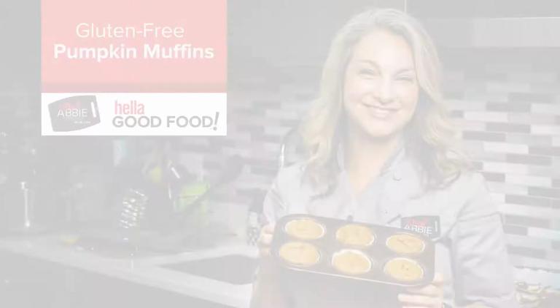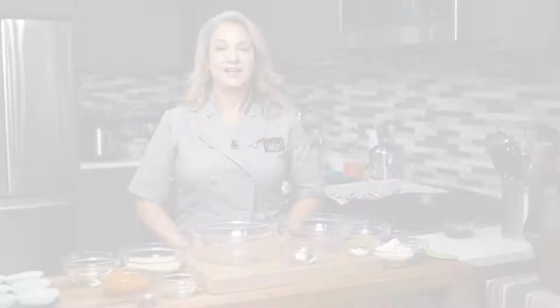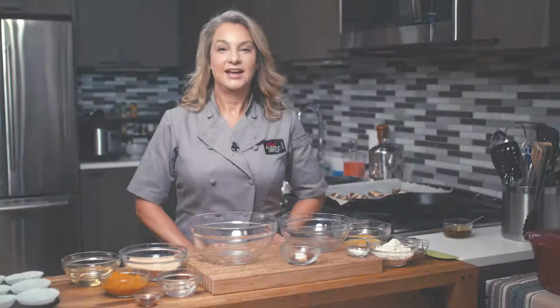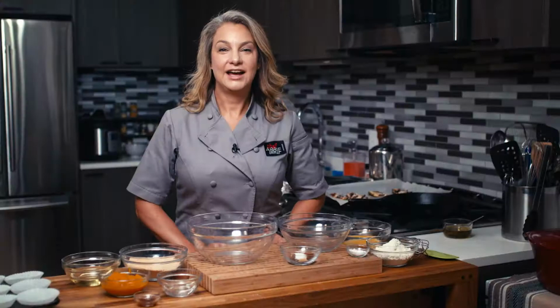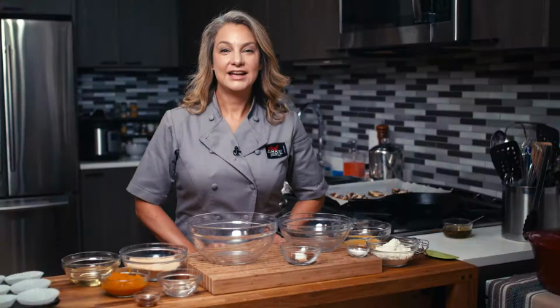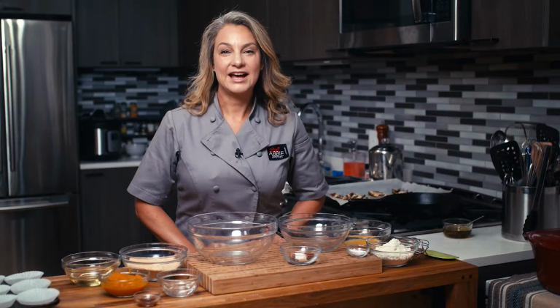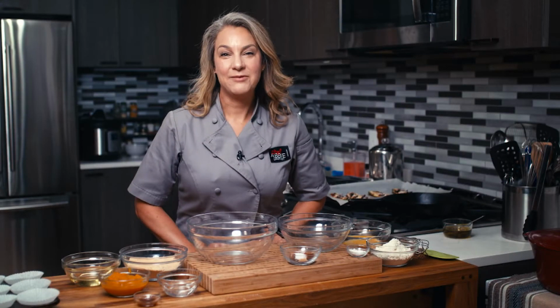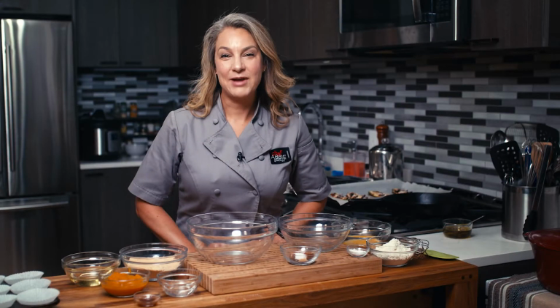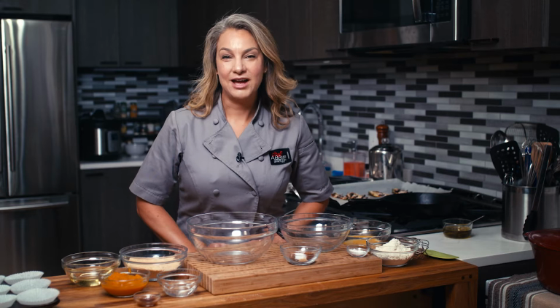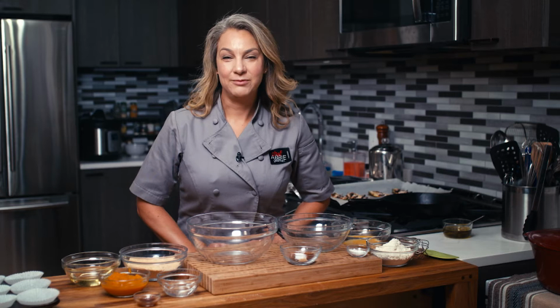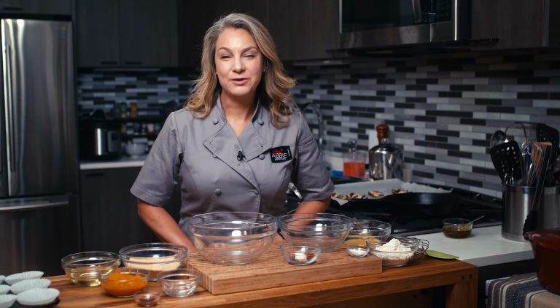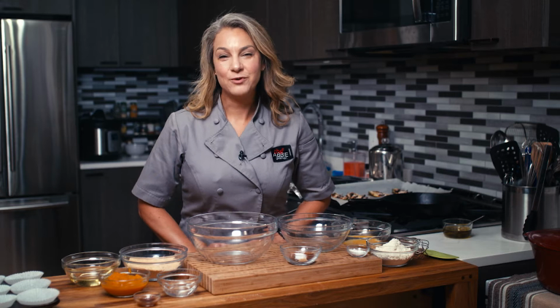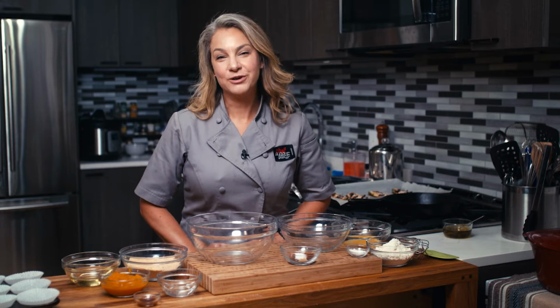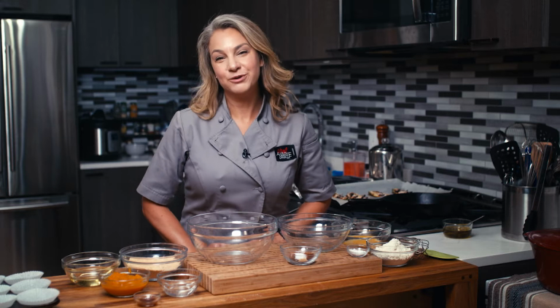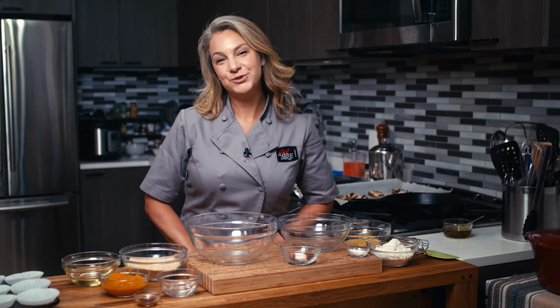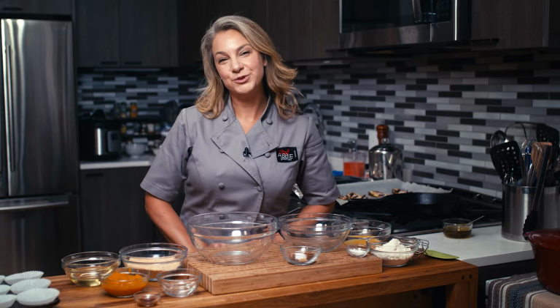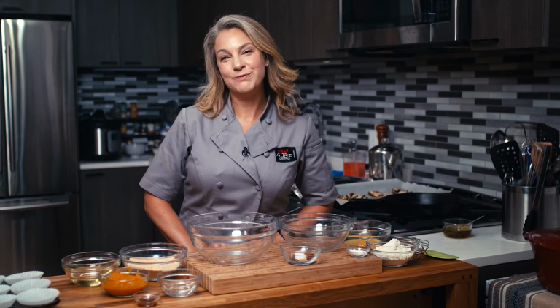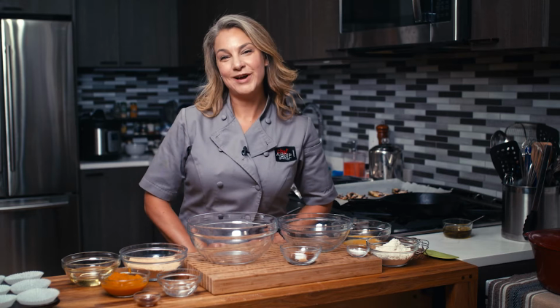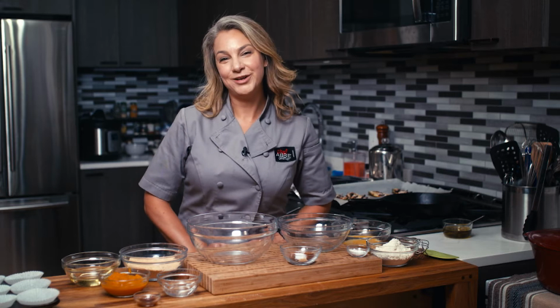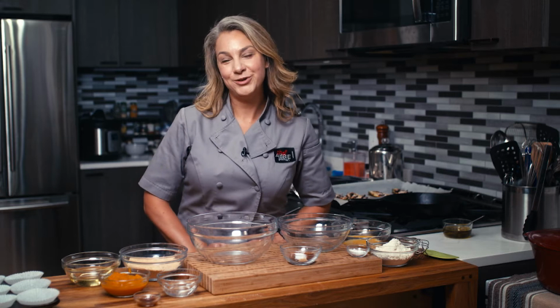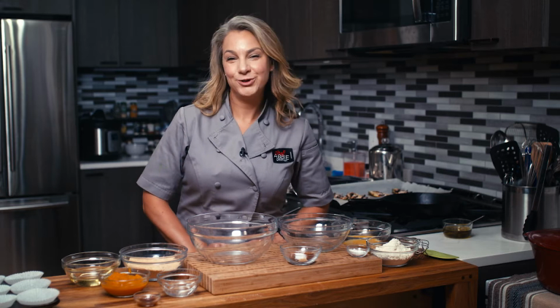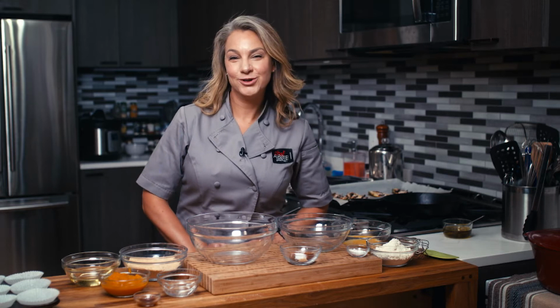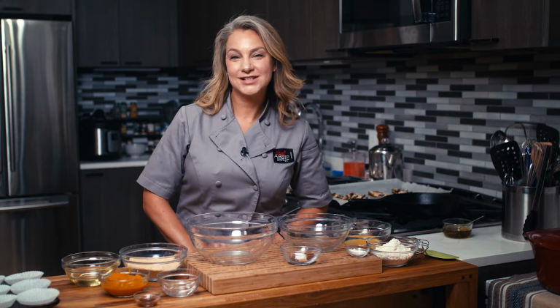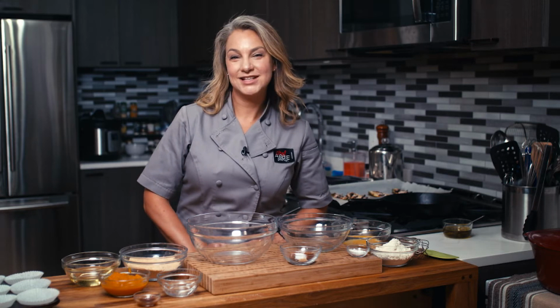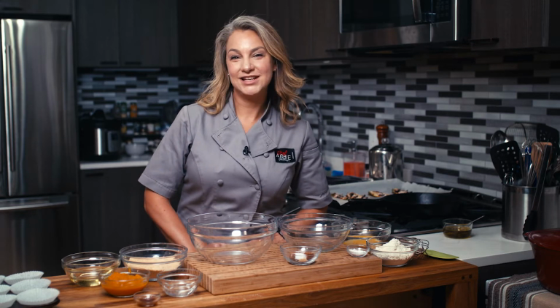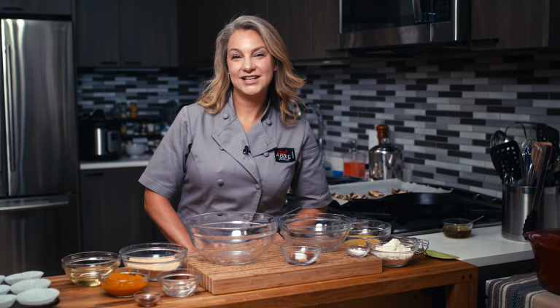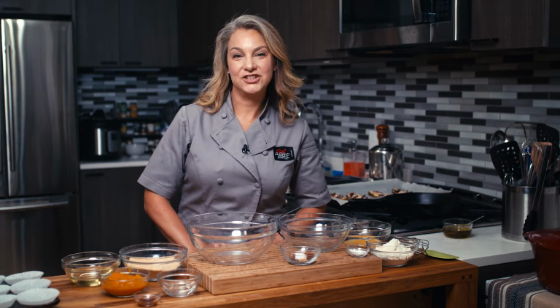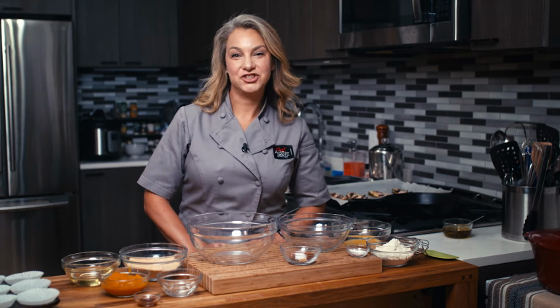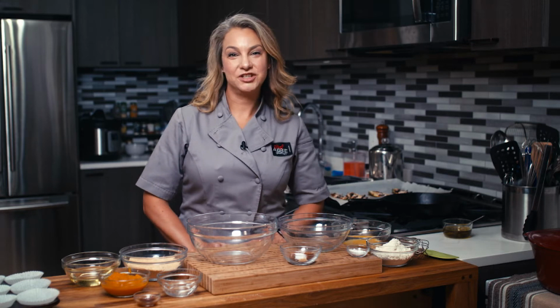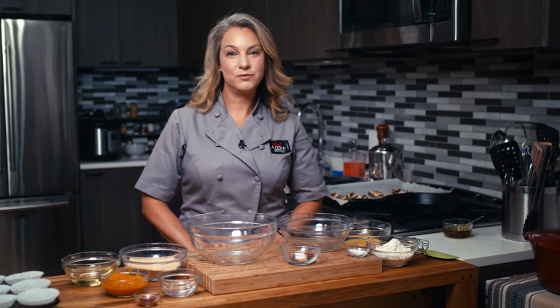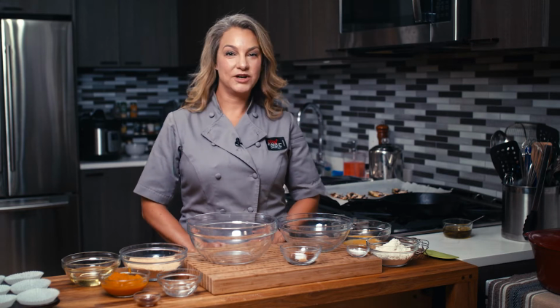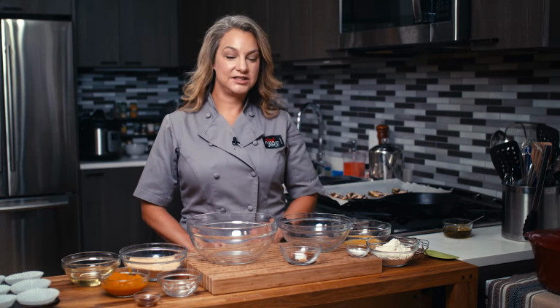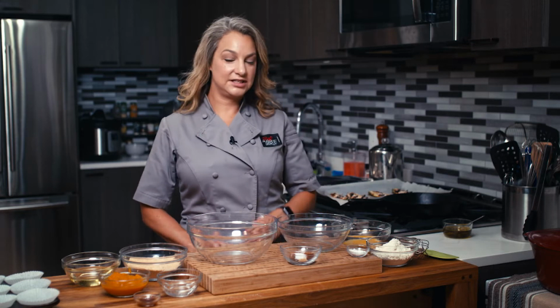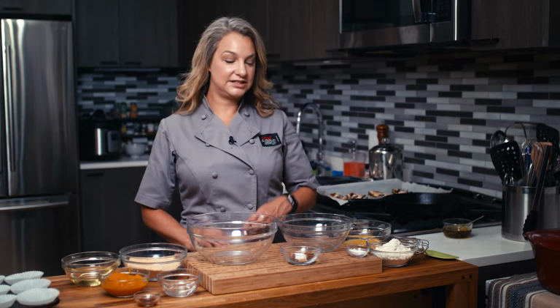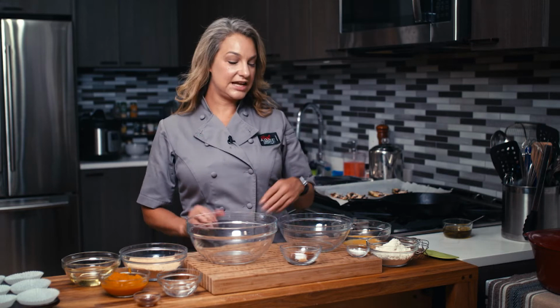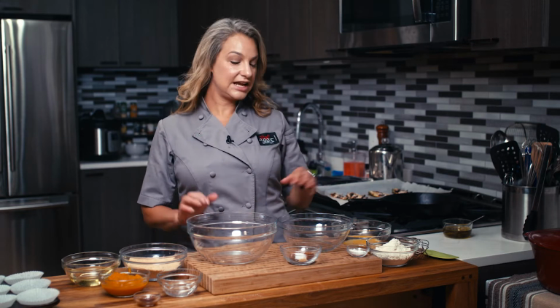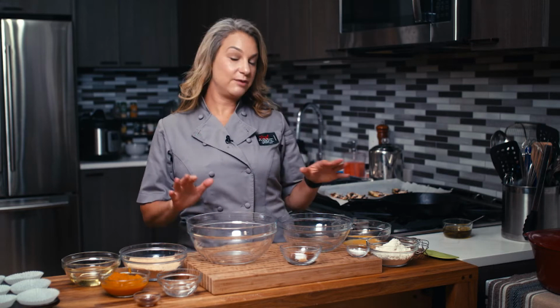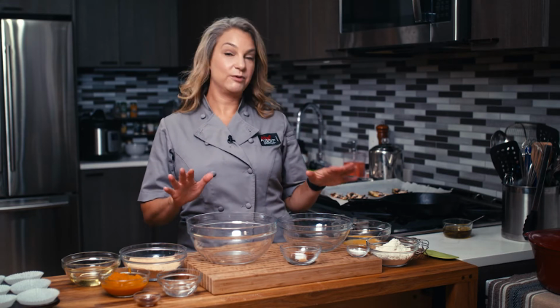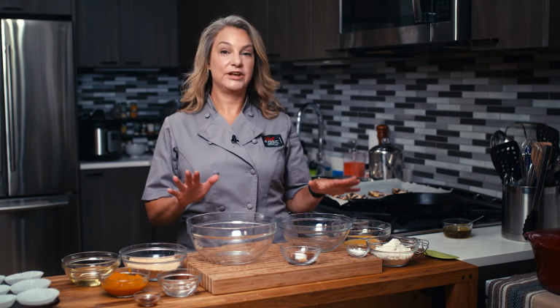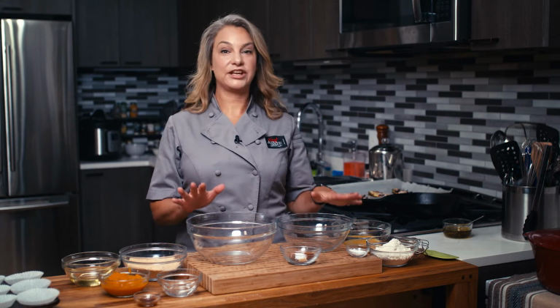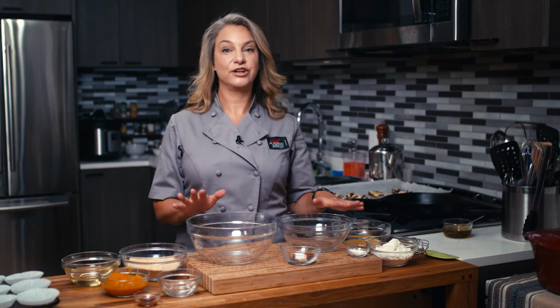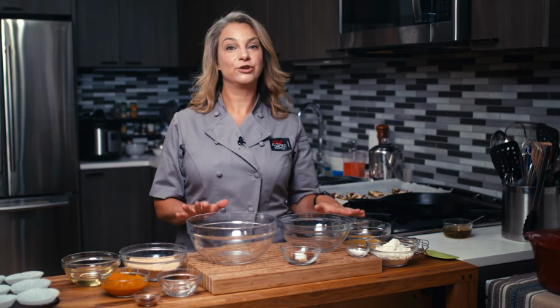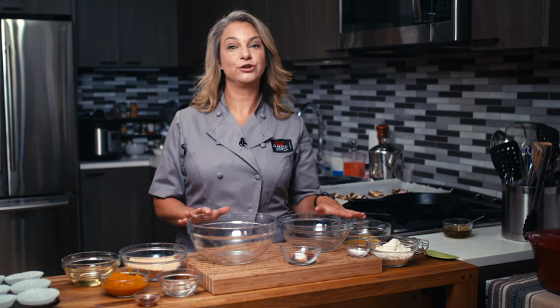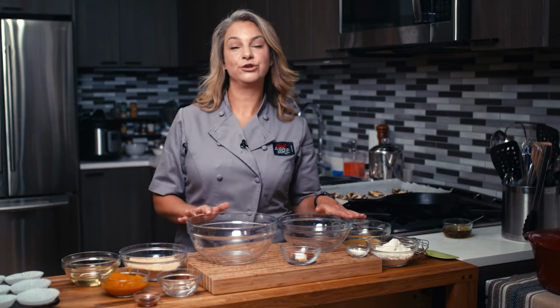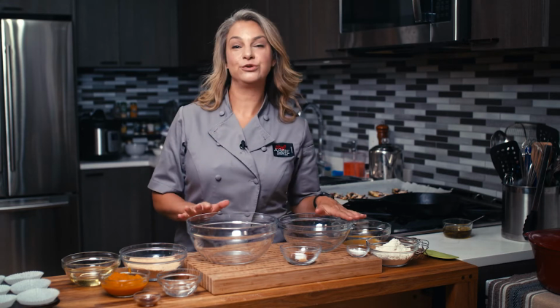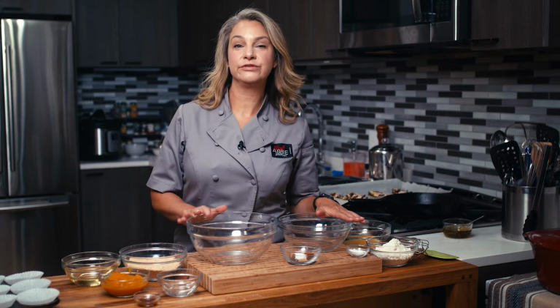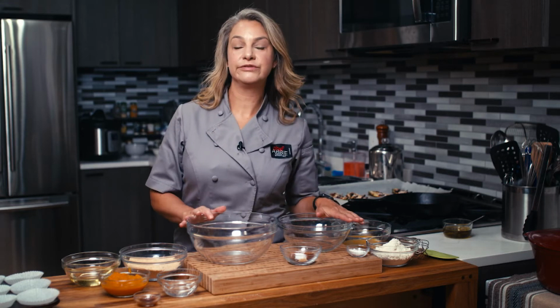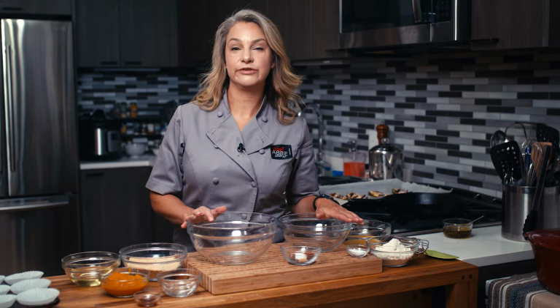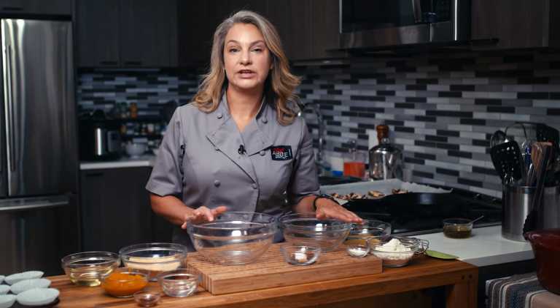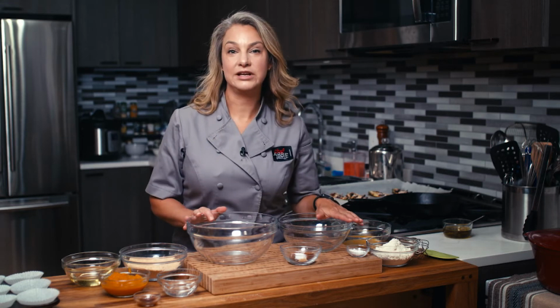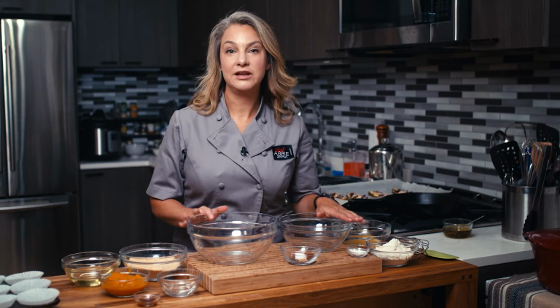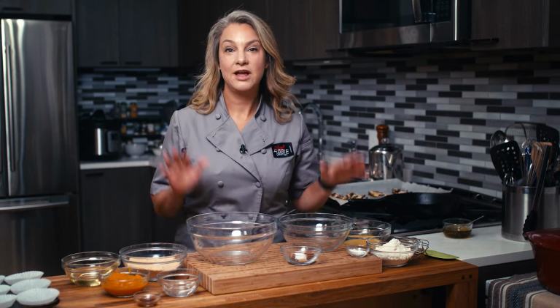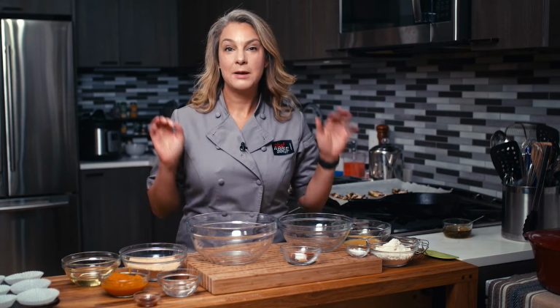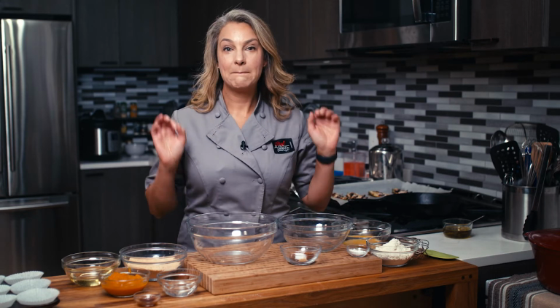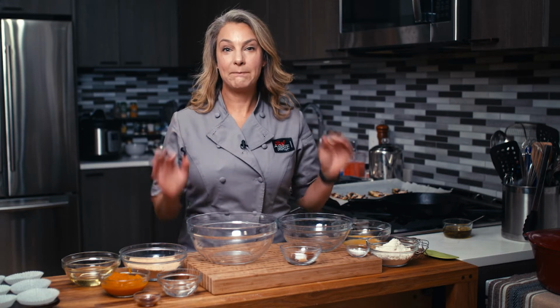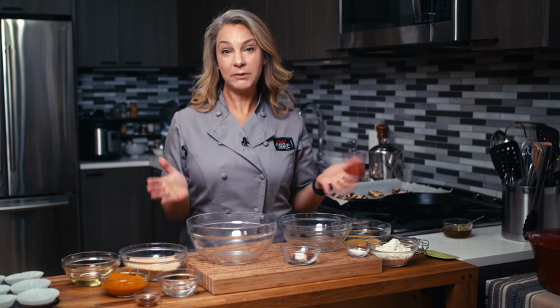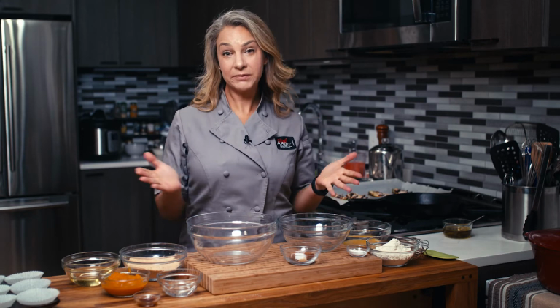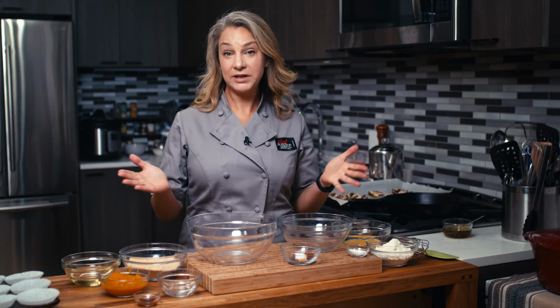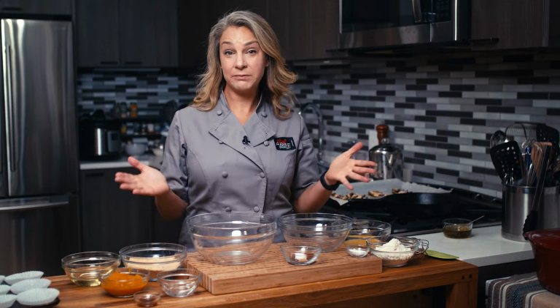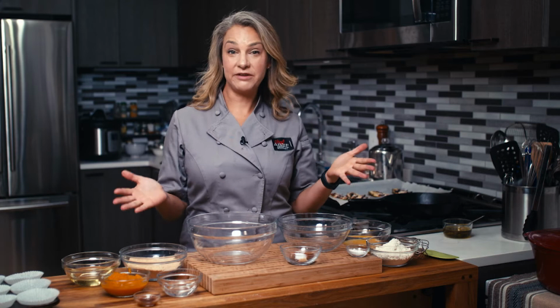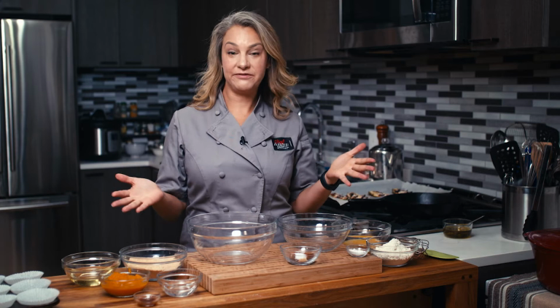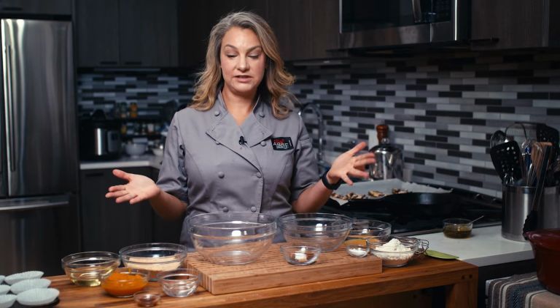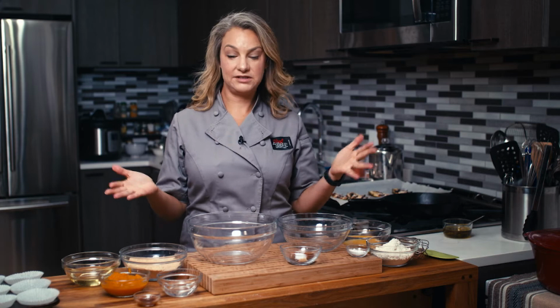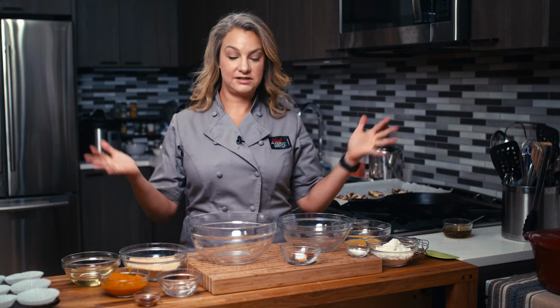Hi, I'm Abby. Welcome to my New York City kitchen where today we're making gluten-free pumpkin muffins.